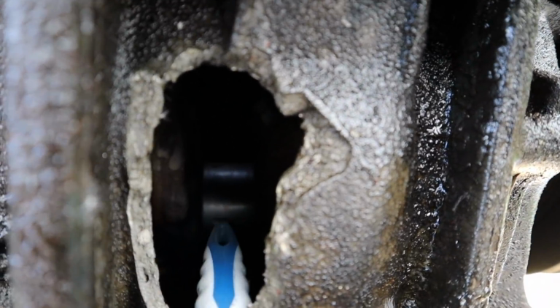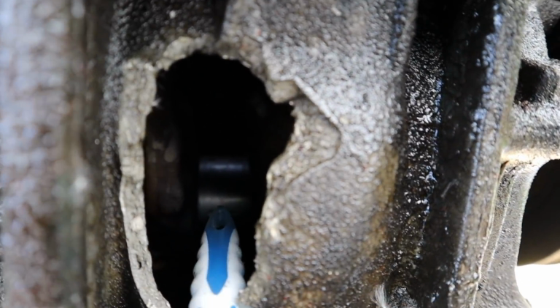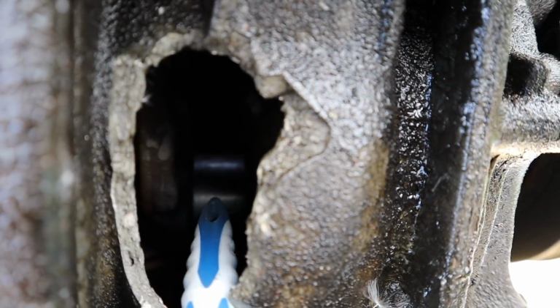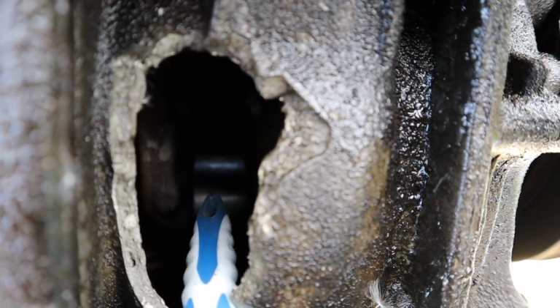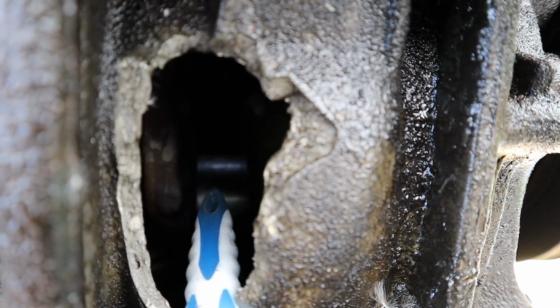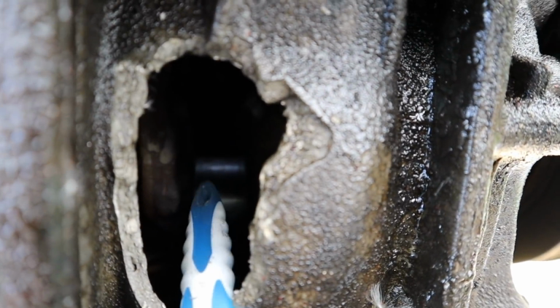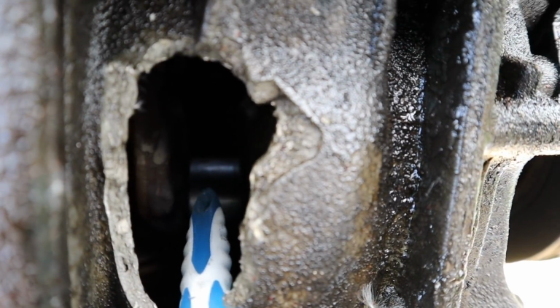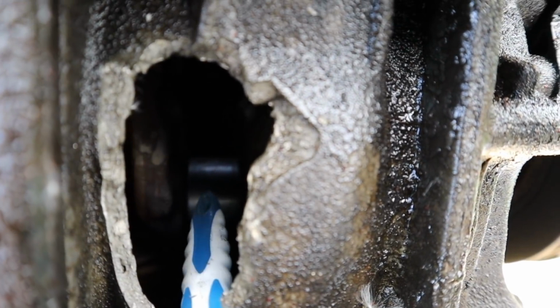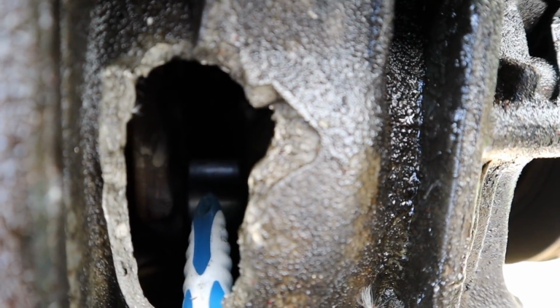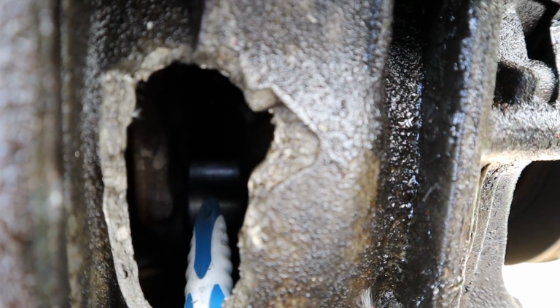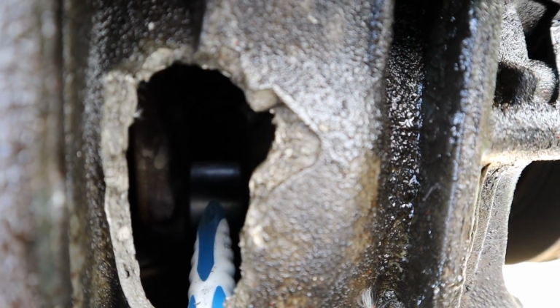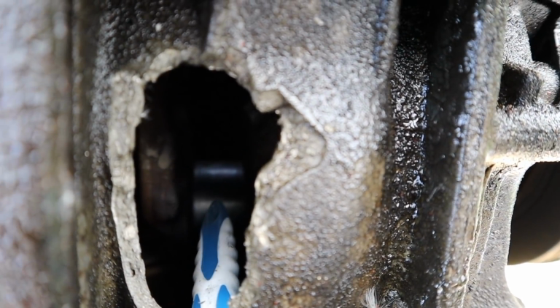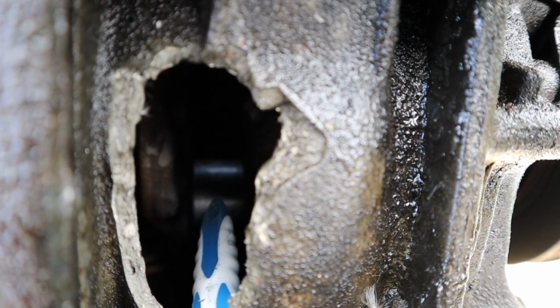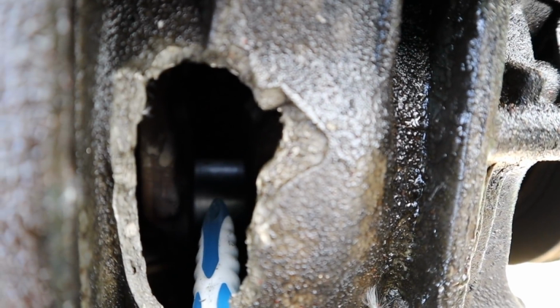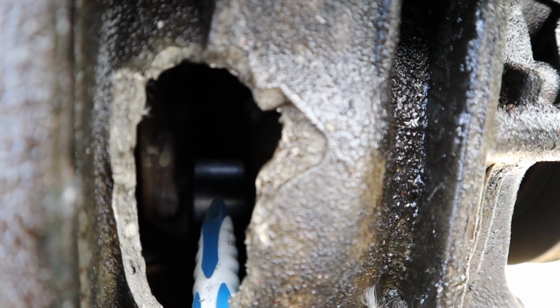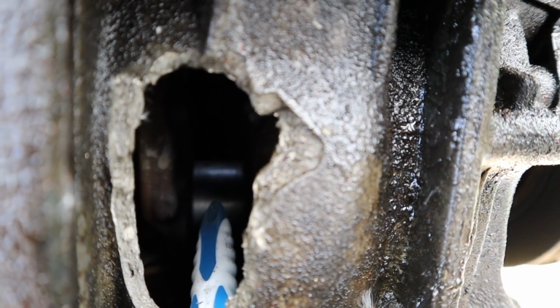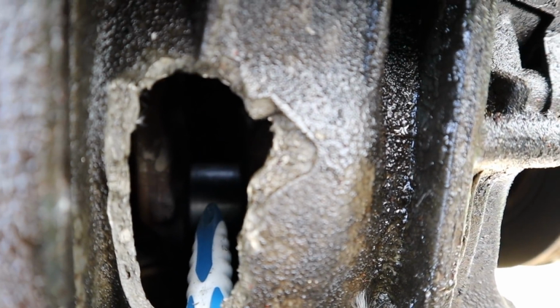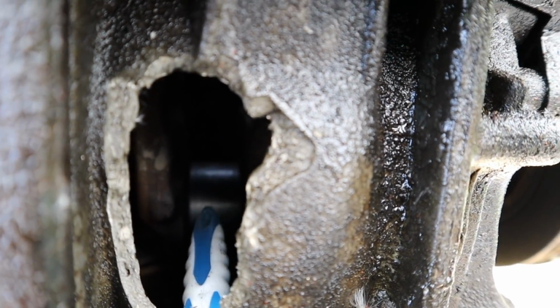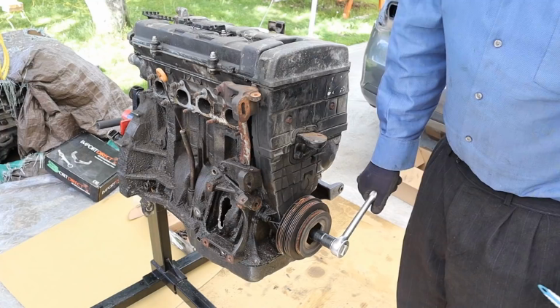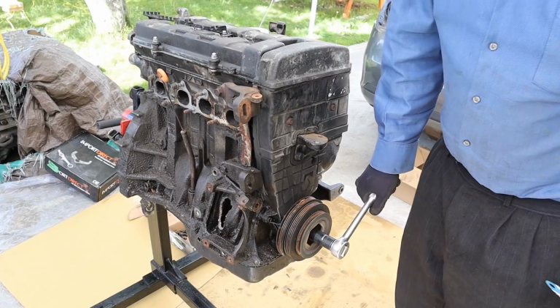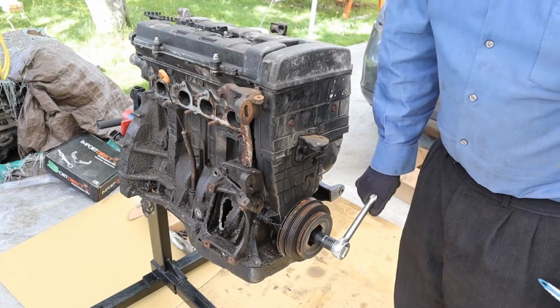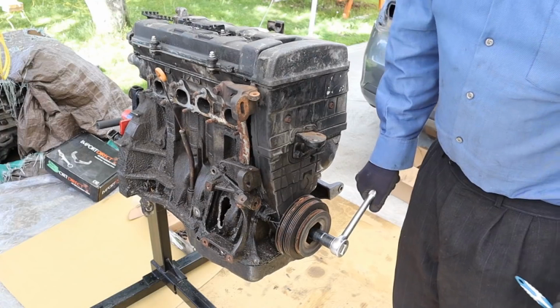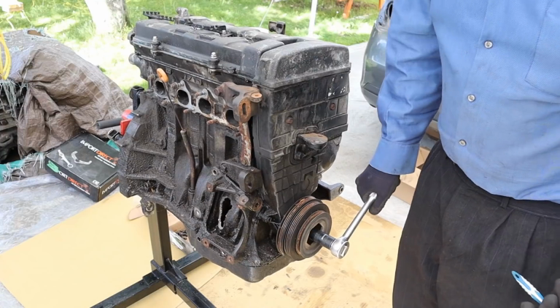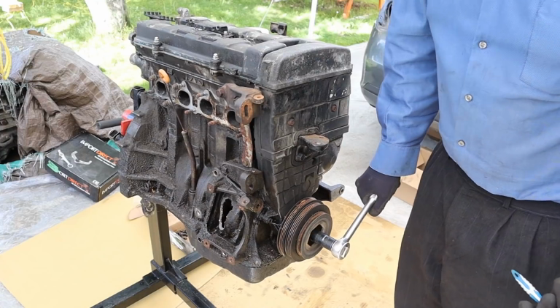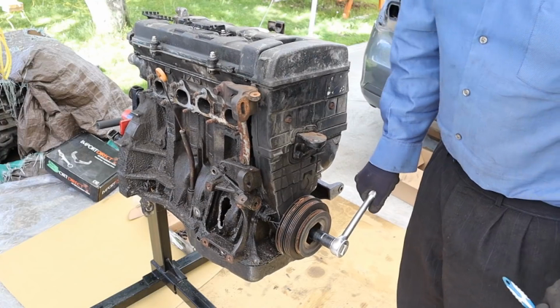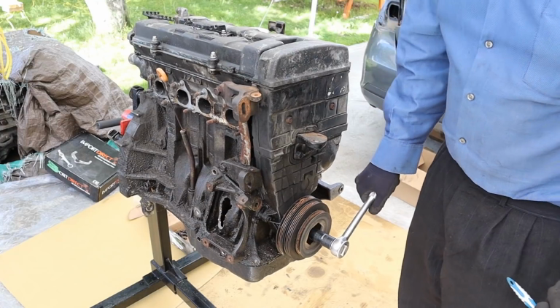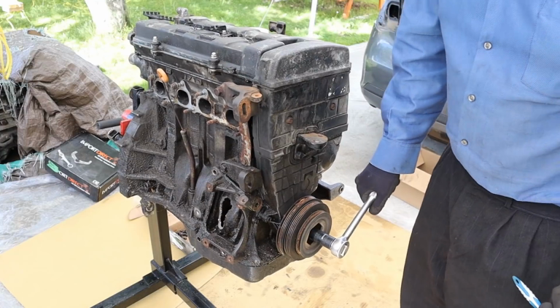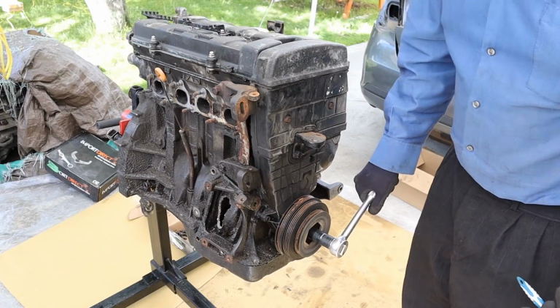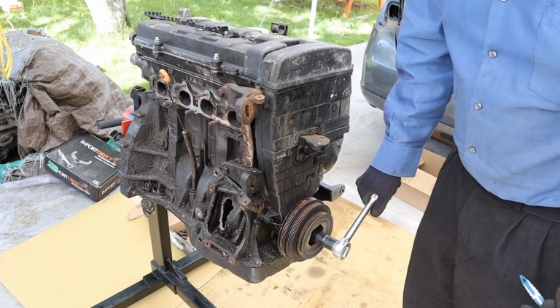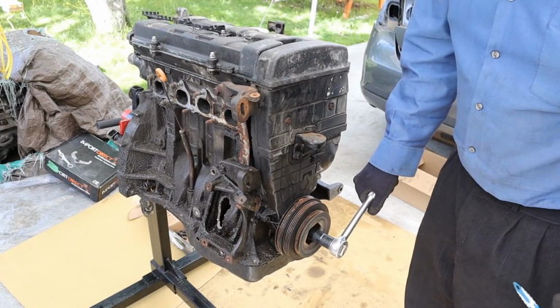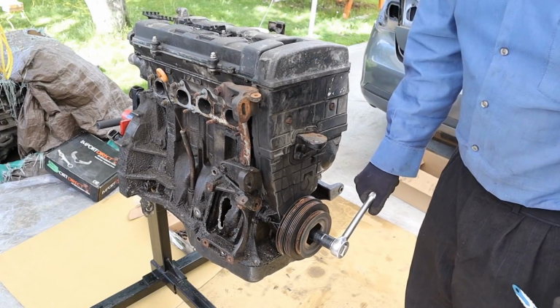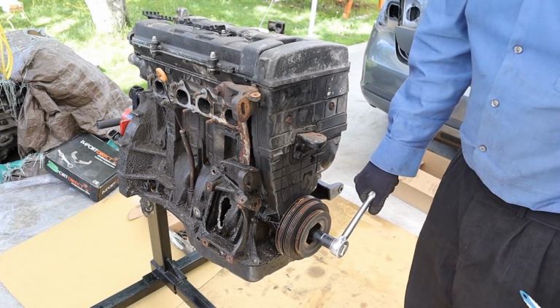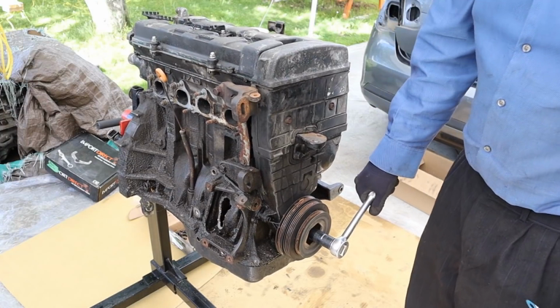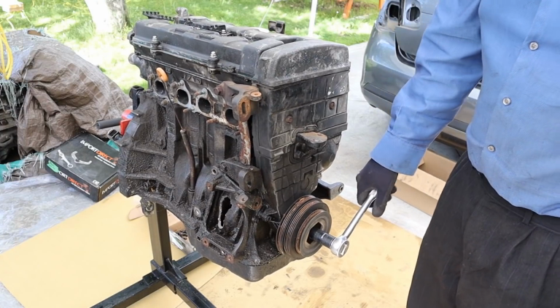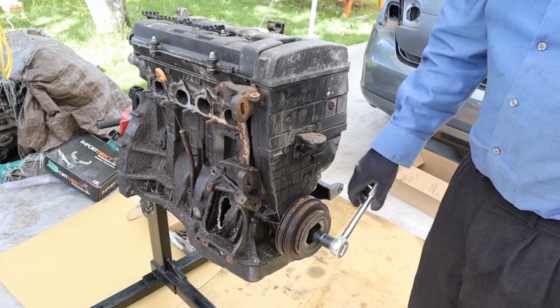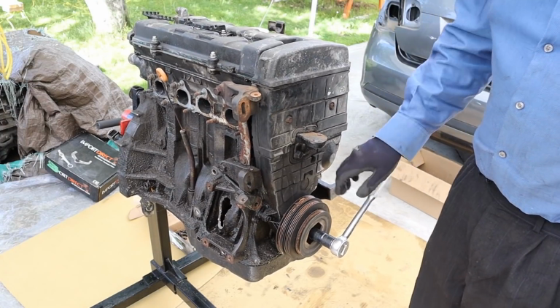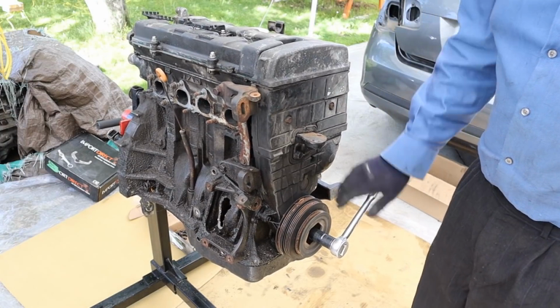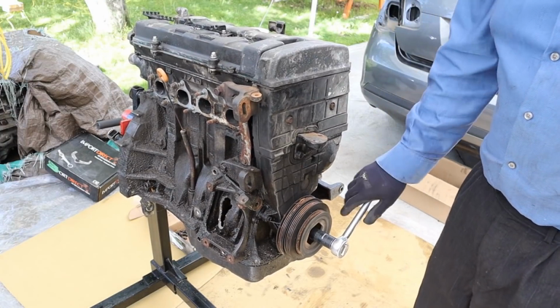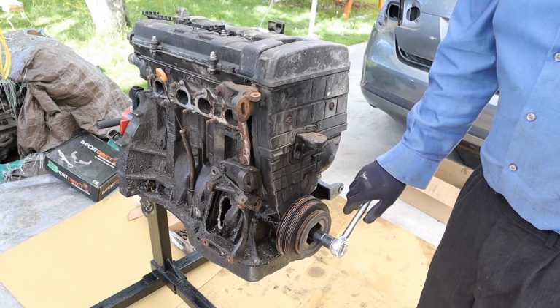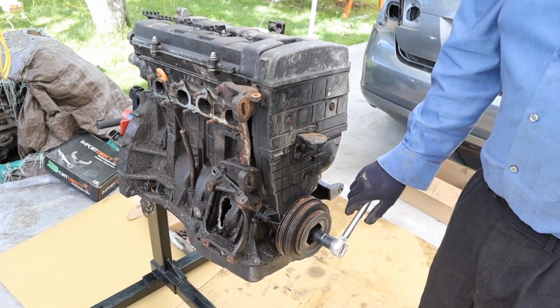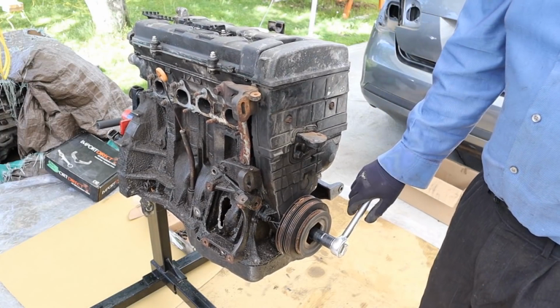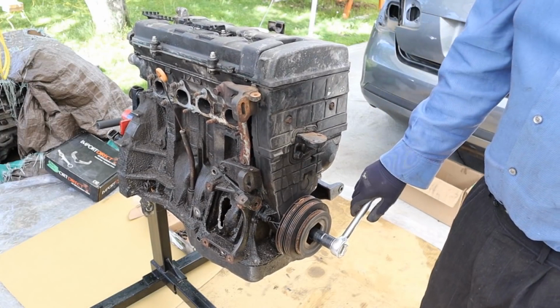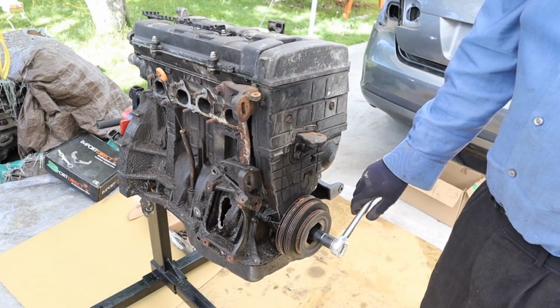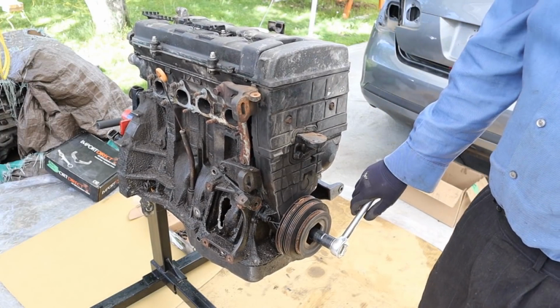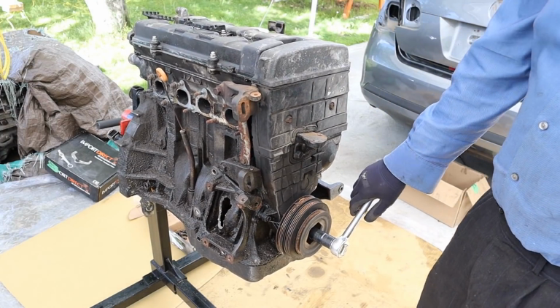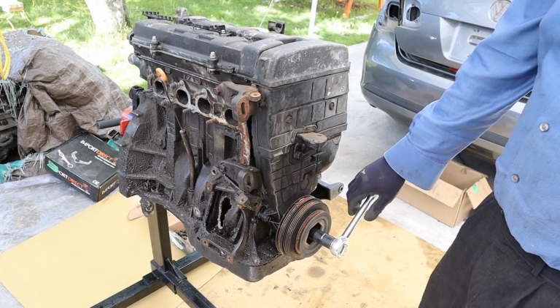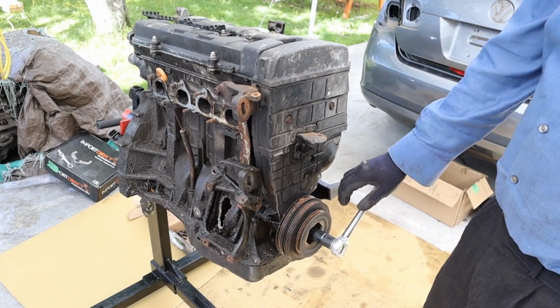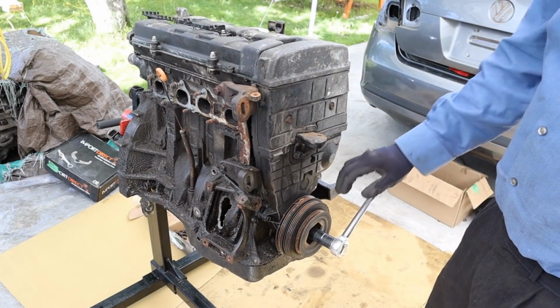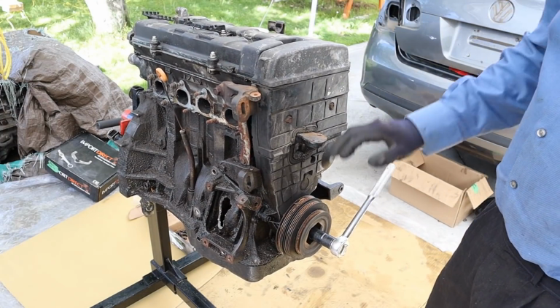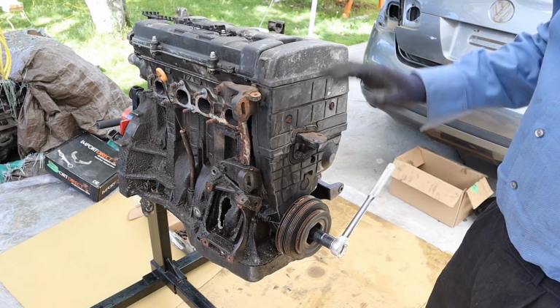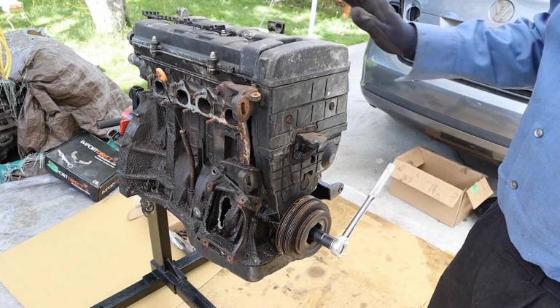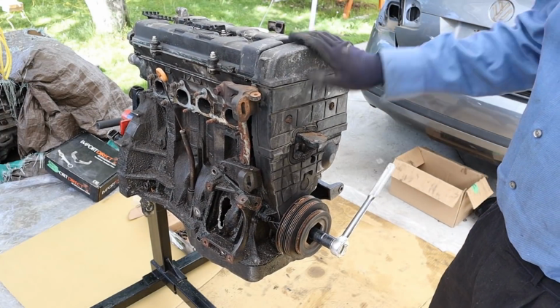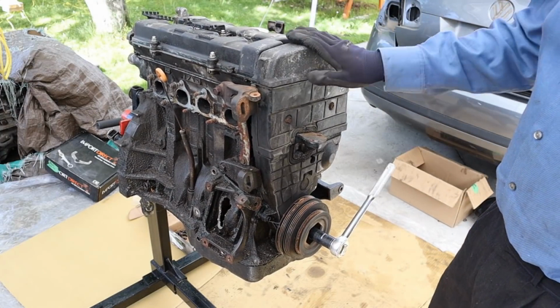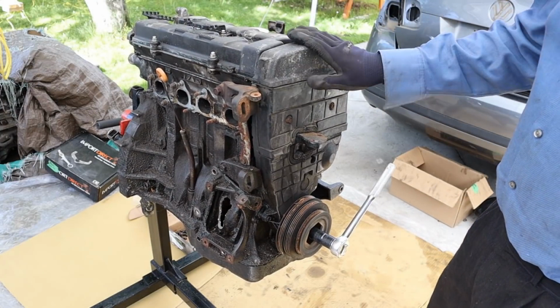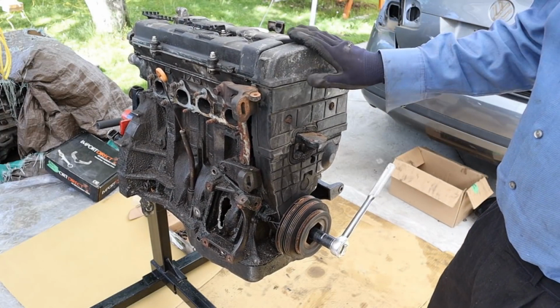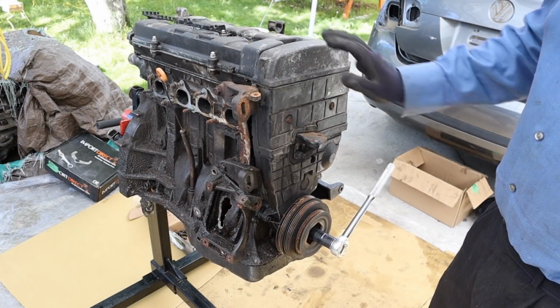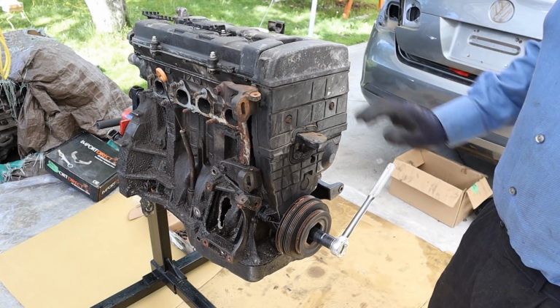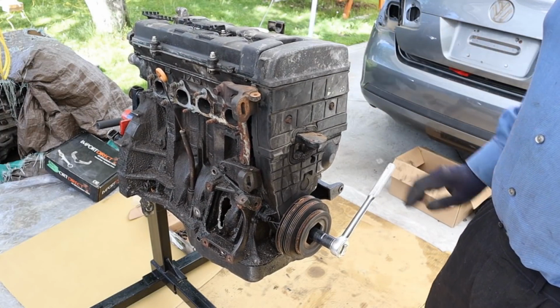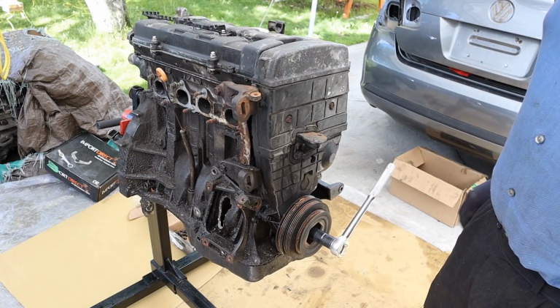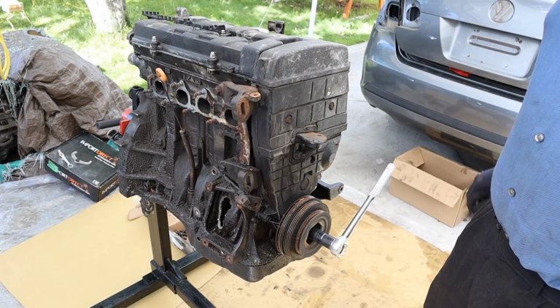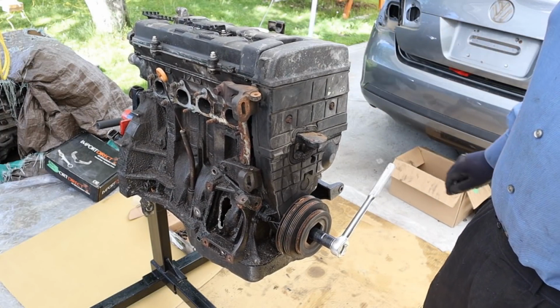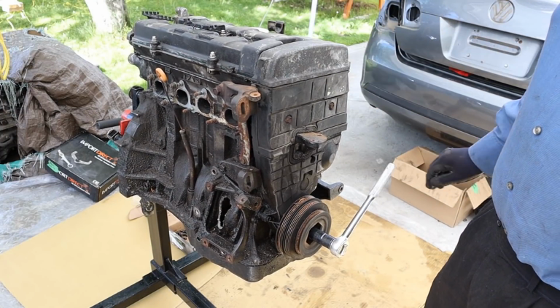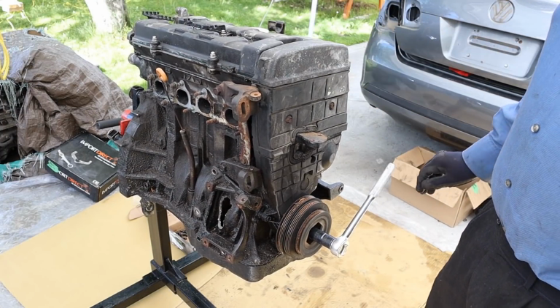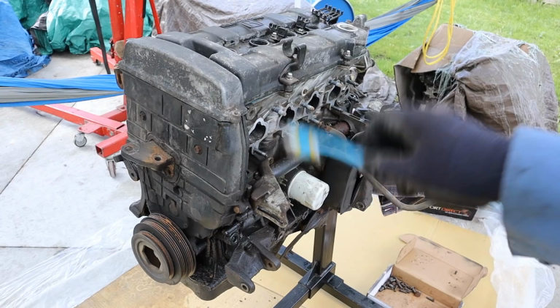On this side of the engine it actually made a giant window where you can see inside. This here is actually your crankshaft journal. Obviously the engine is completely locked up because the internals are messed up, so this is going to be an interesting teardown.